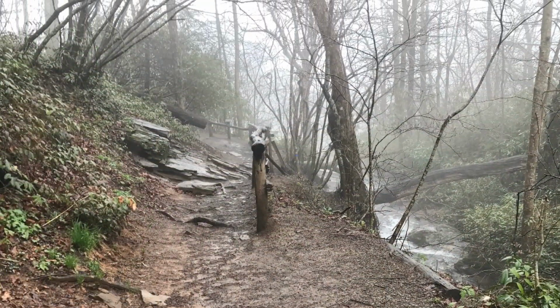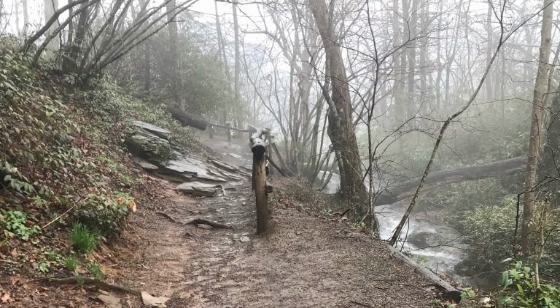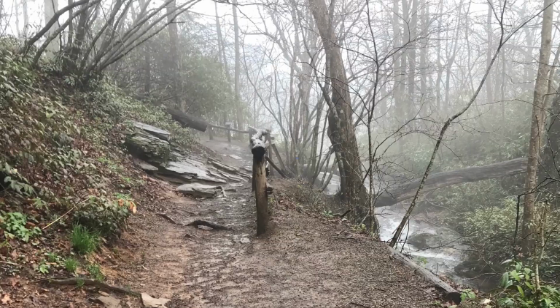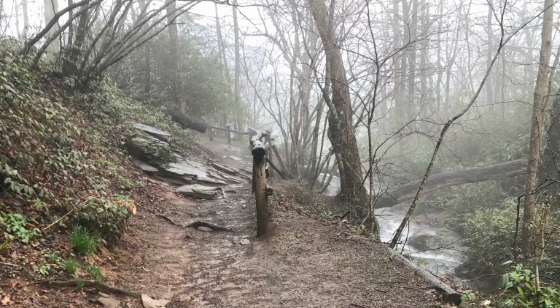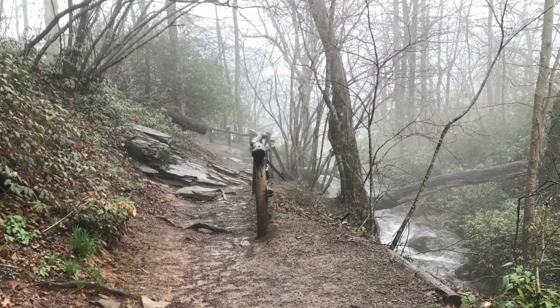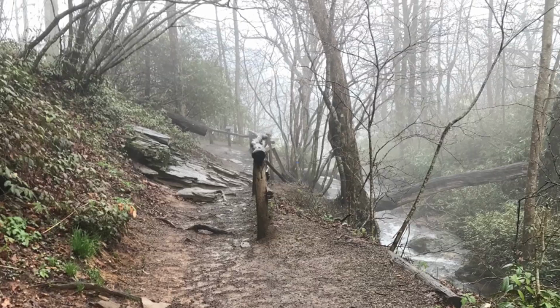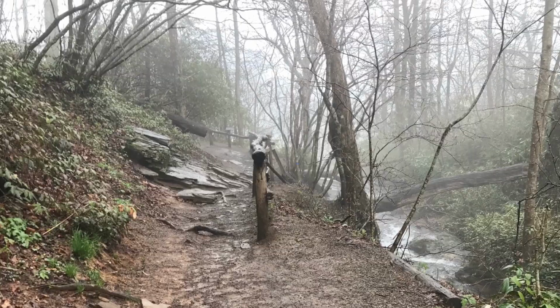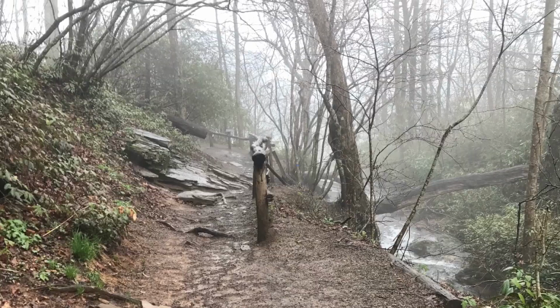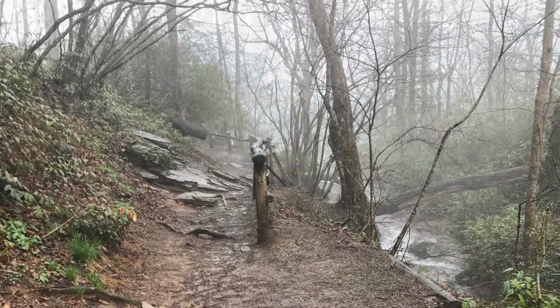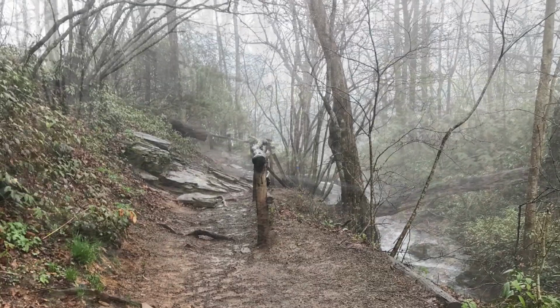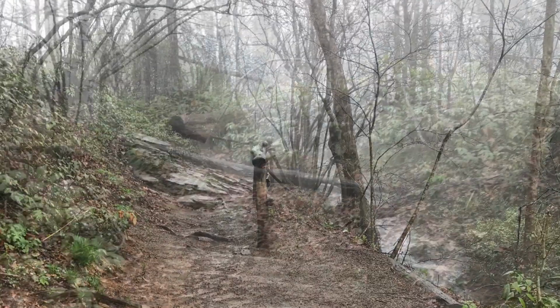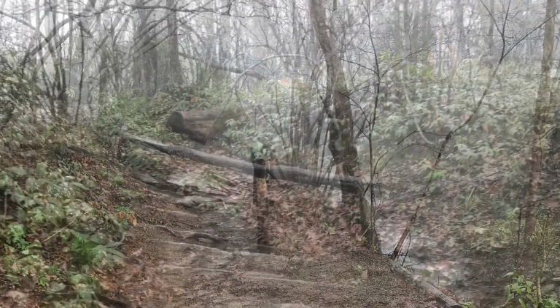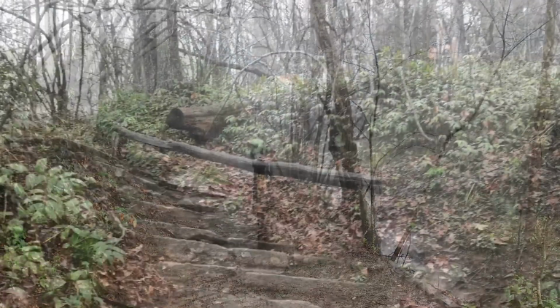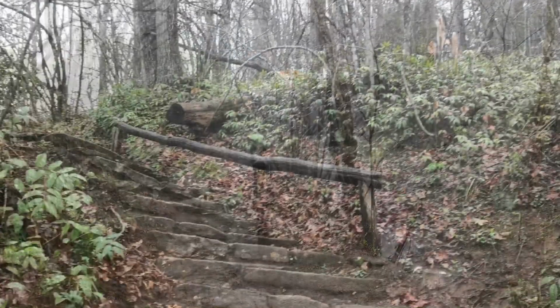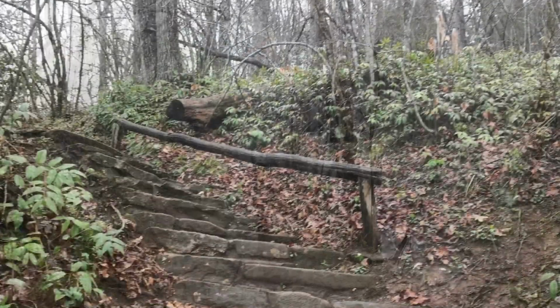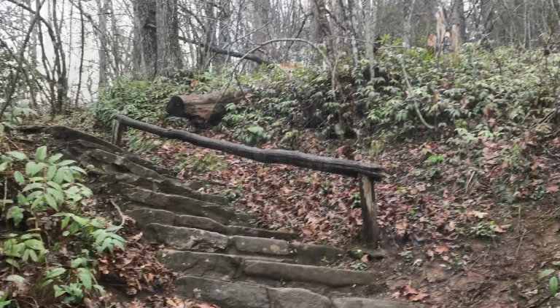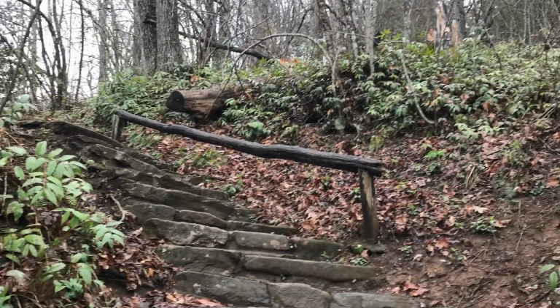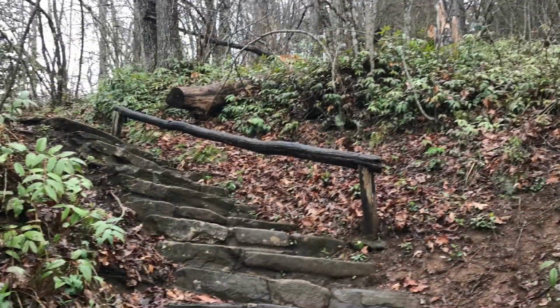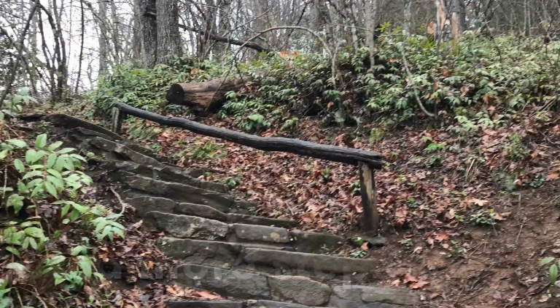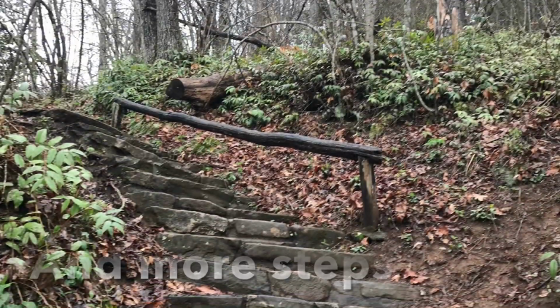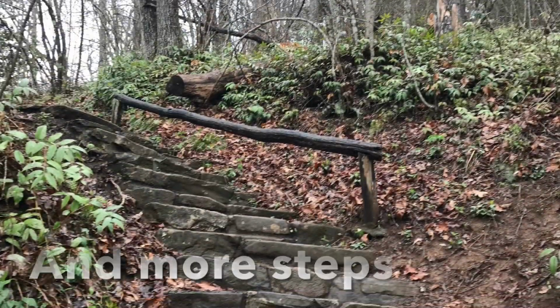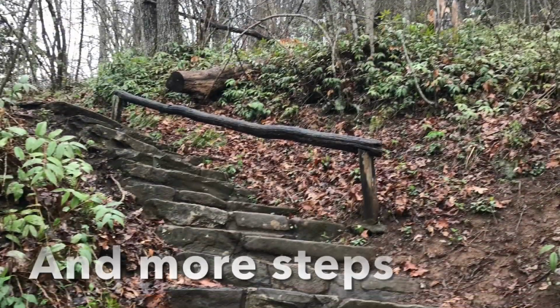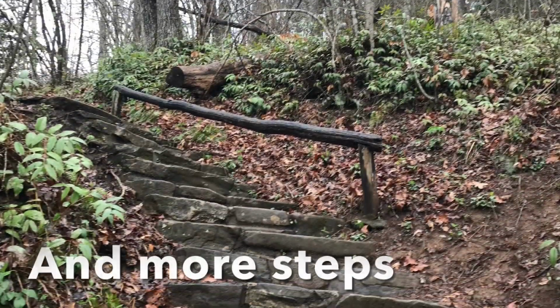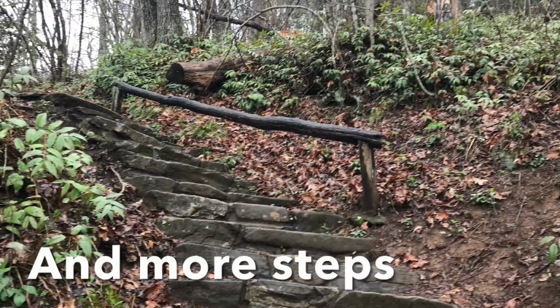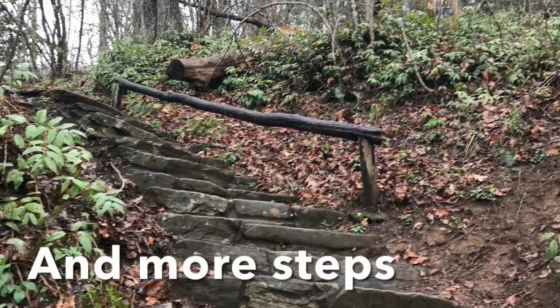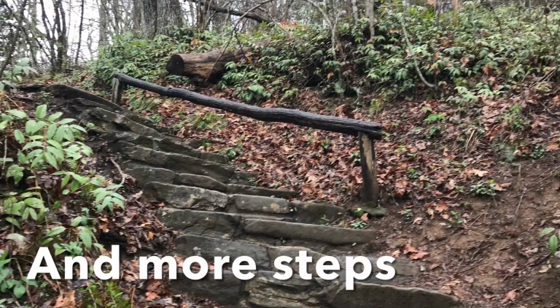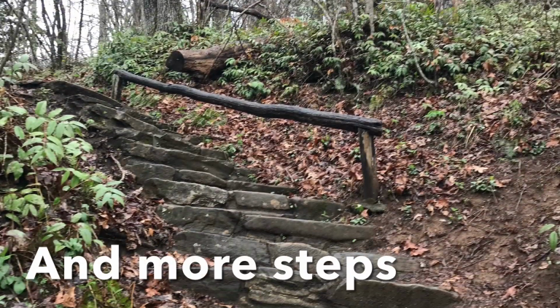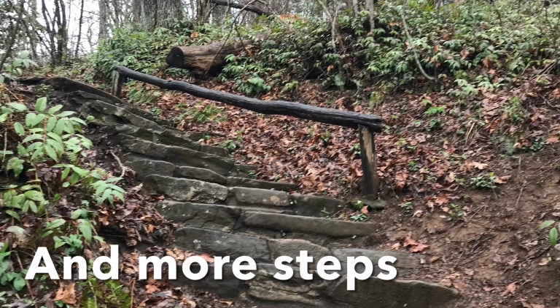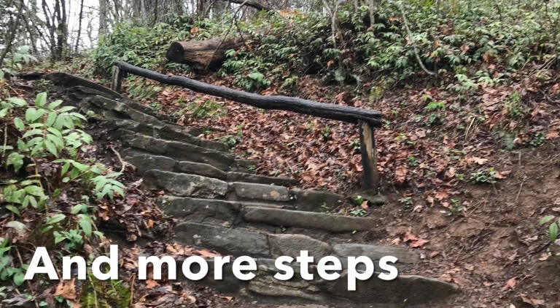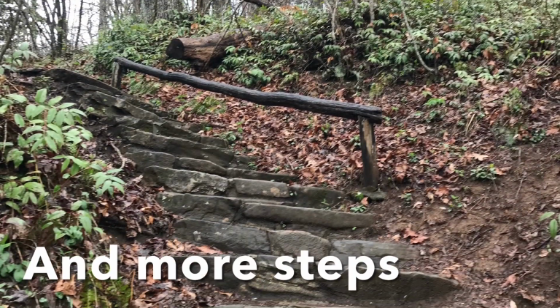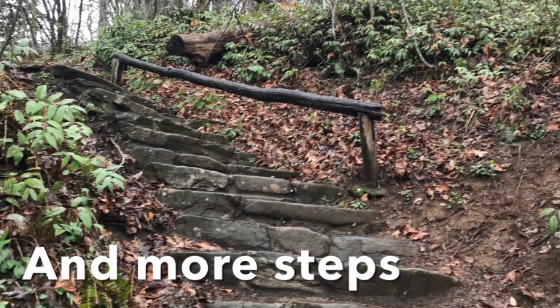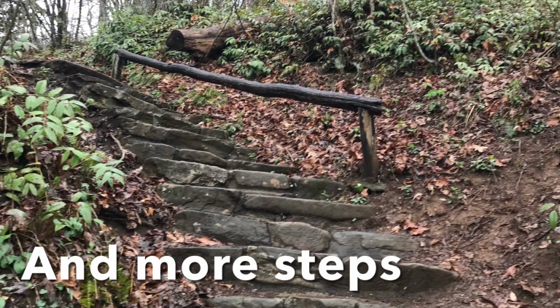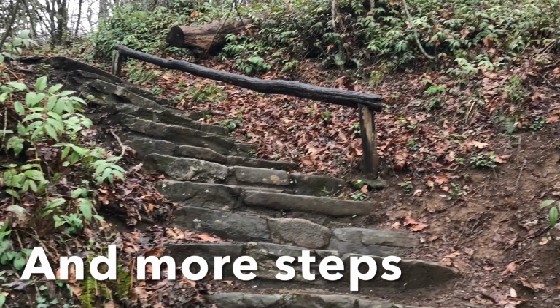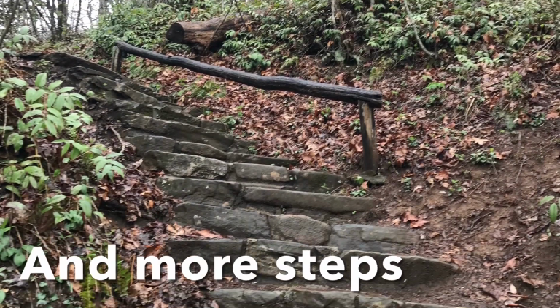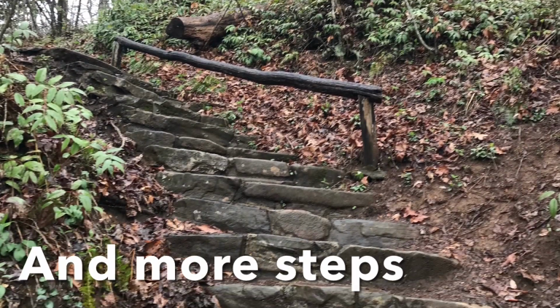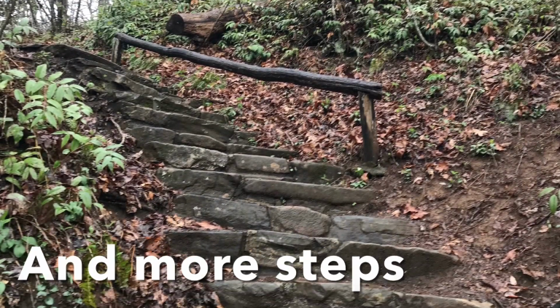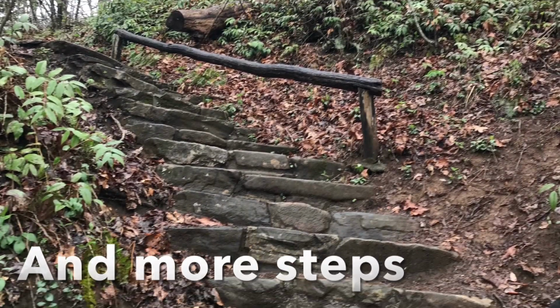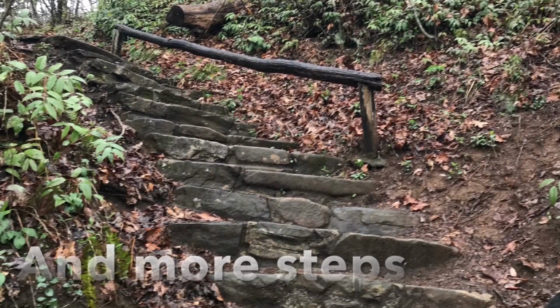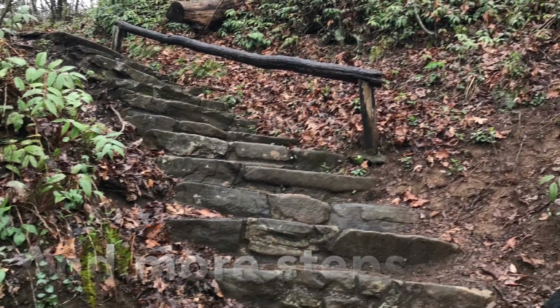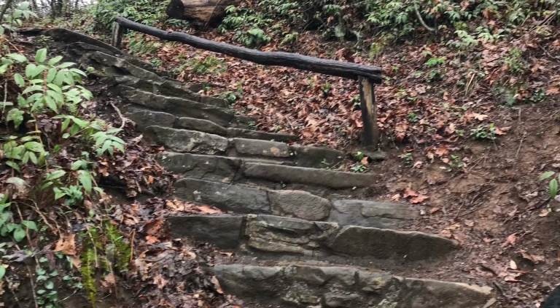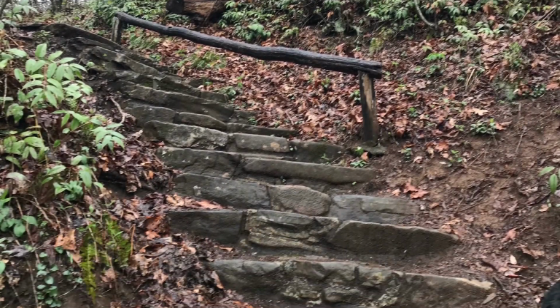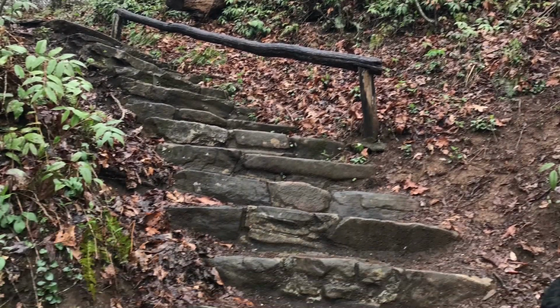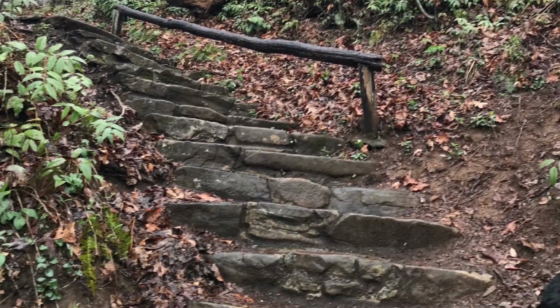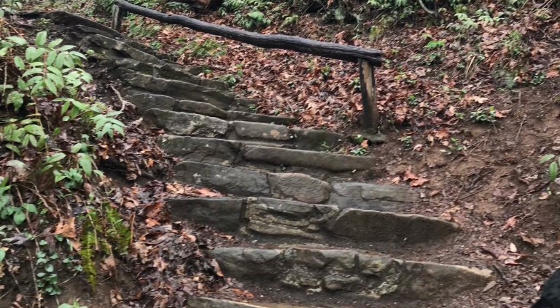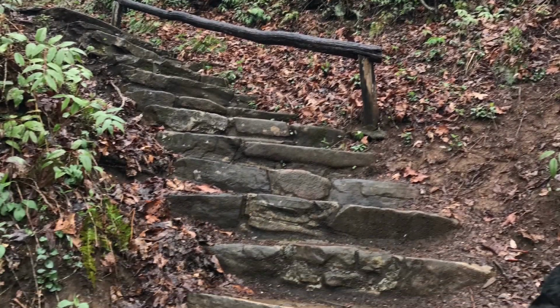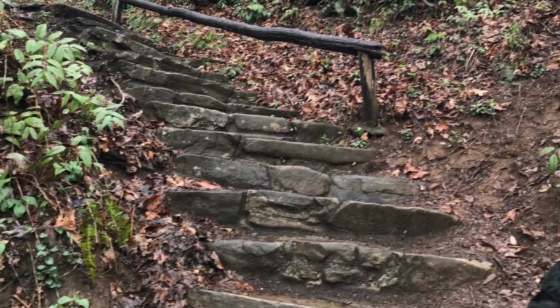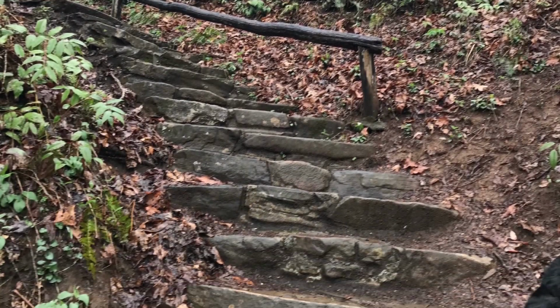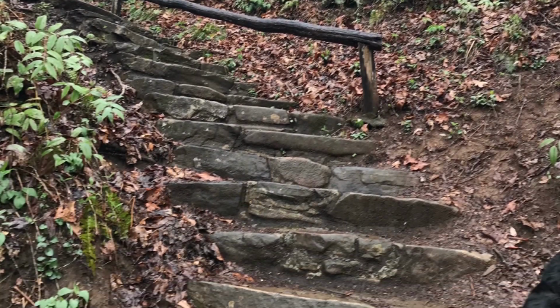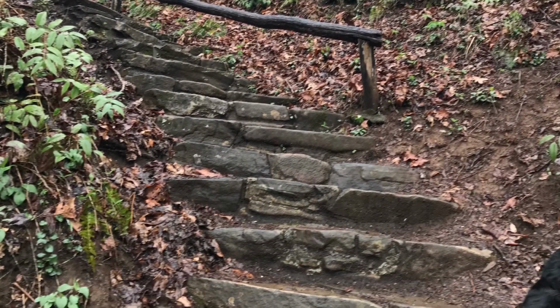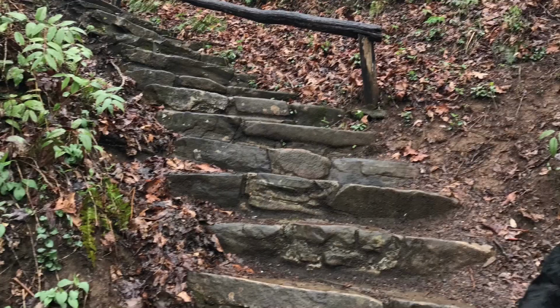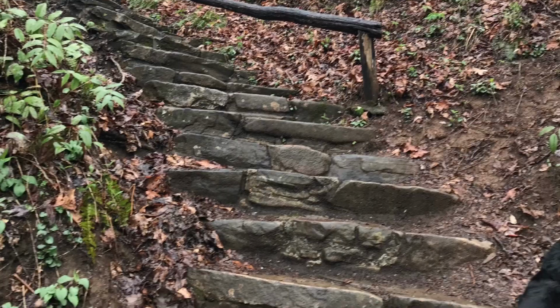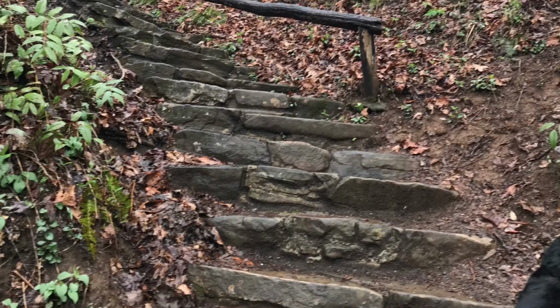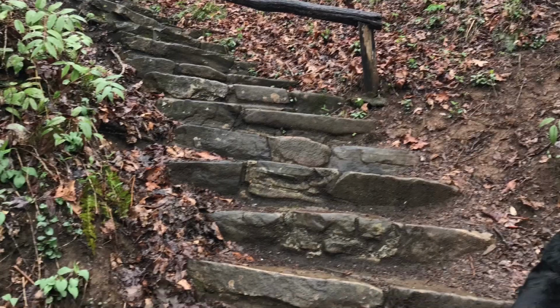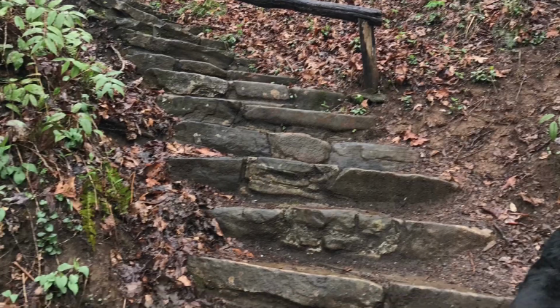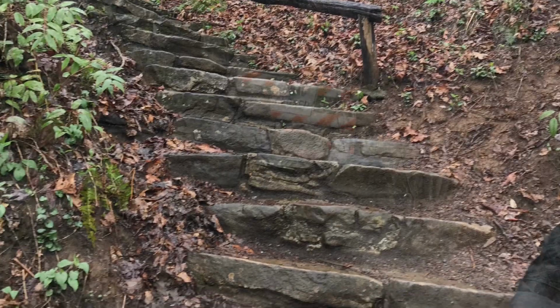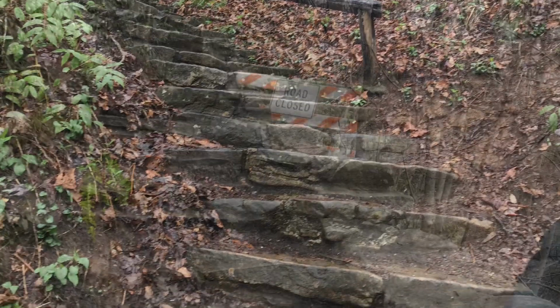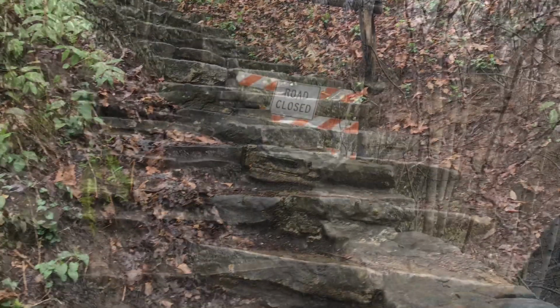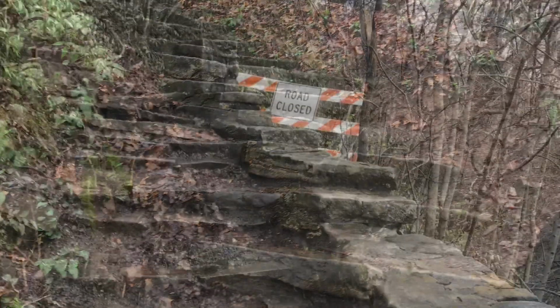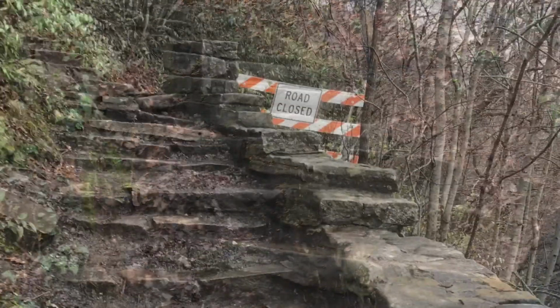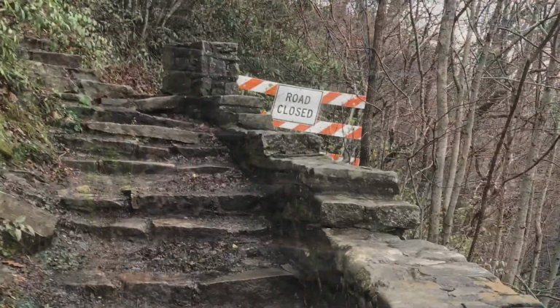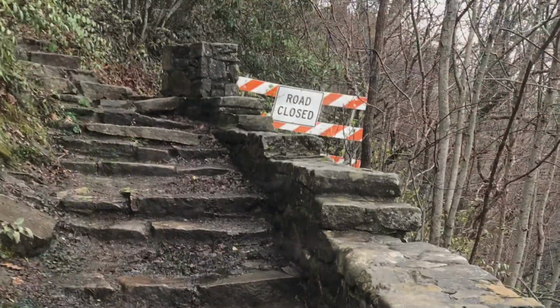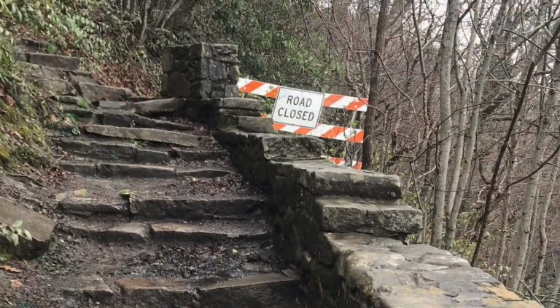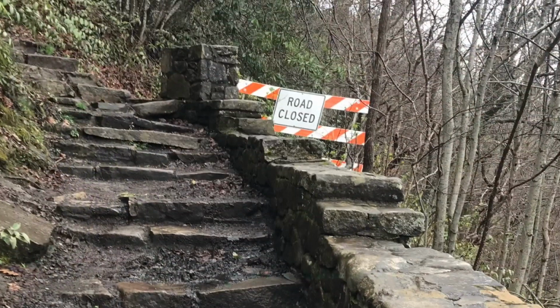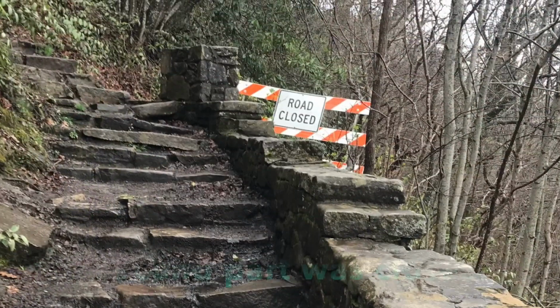It gets bumpy. They have a guardrail and they have some pretty steep steps here. And then you're right at an overlook.